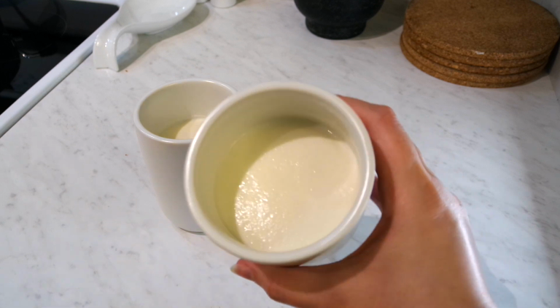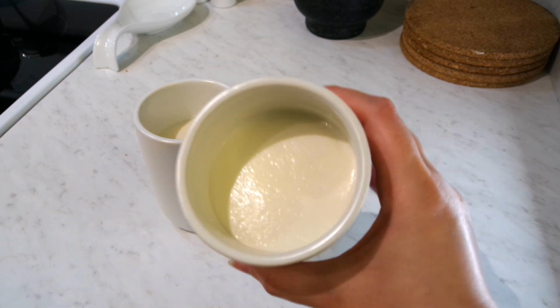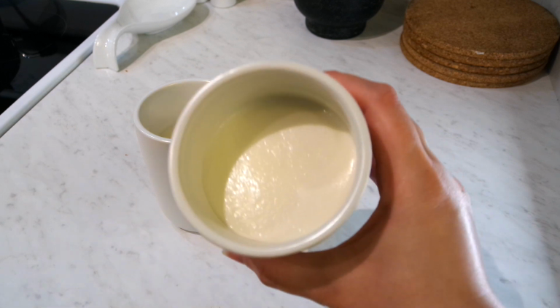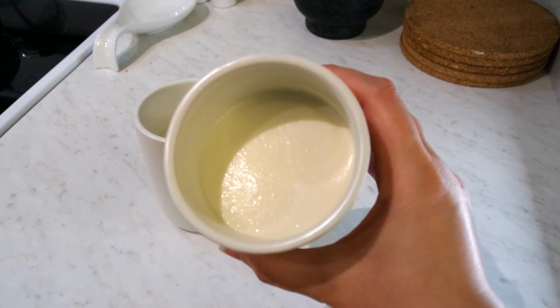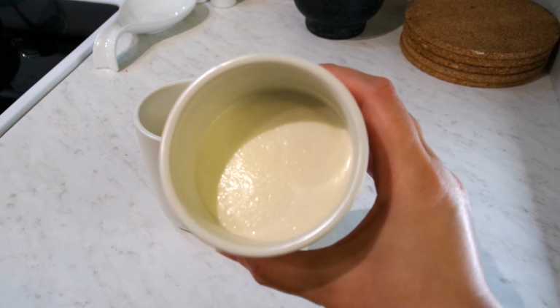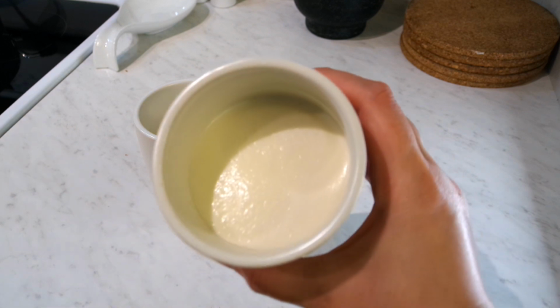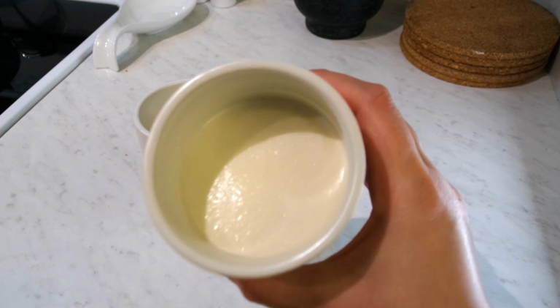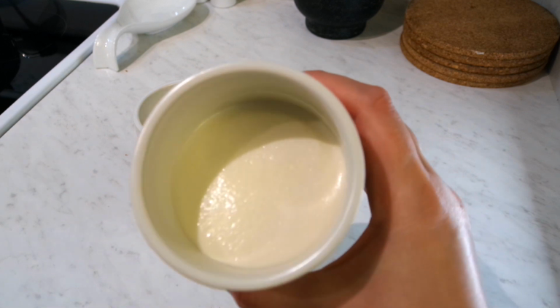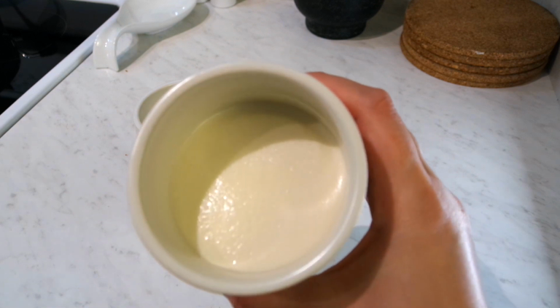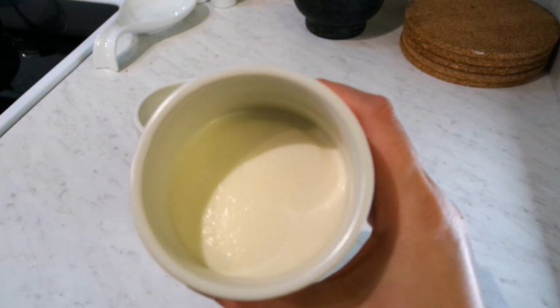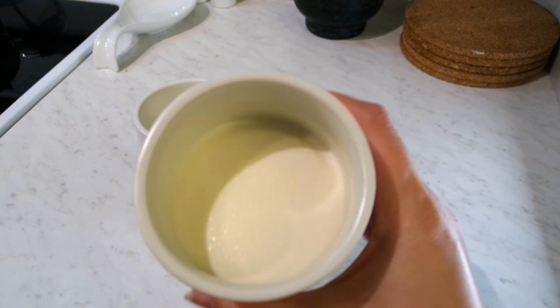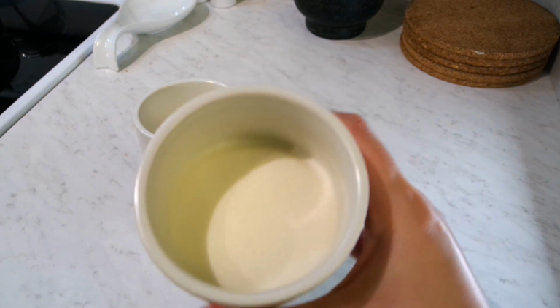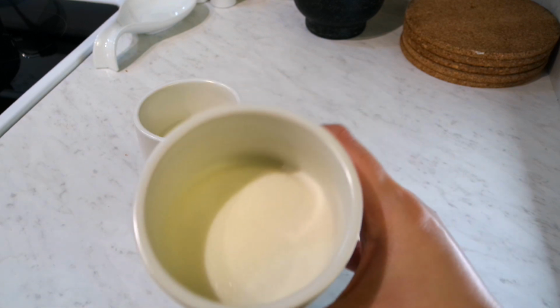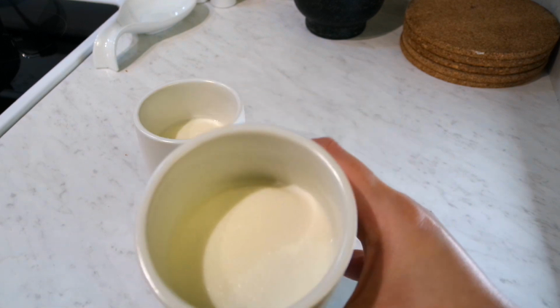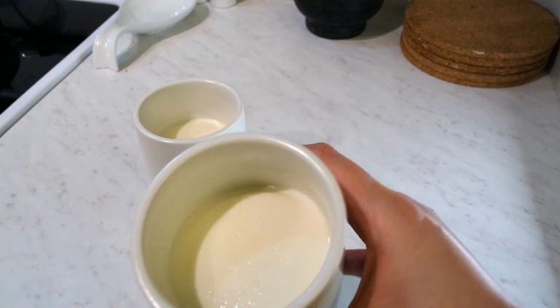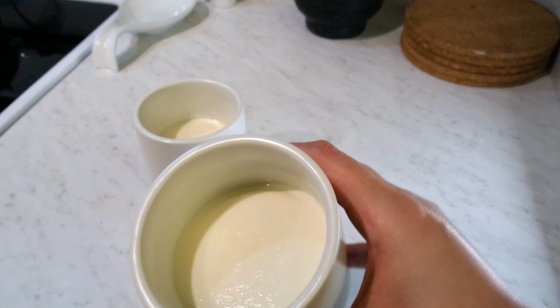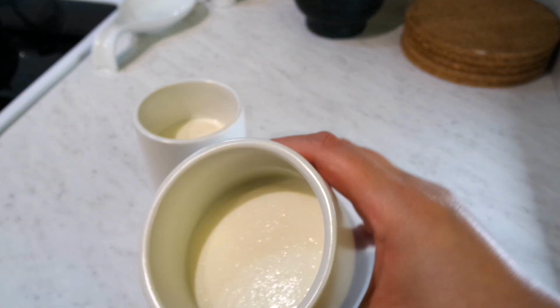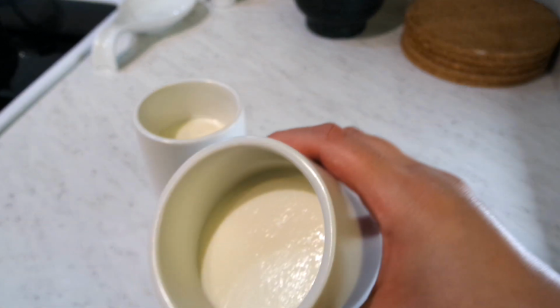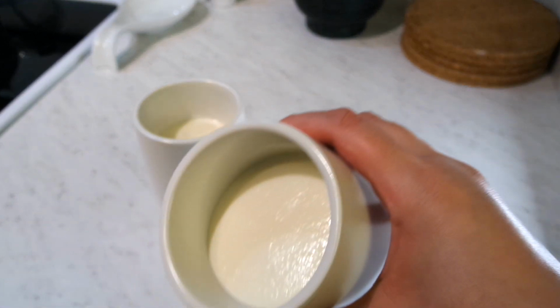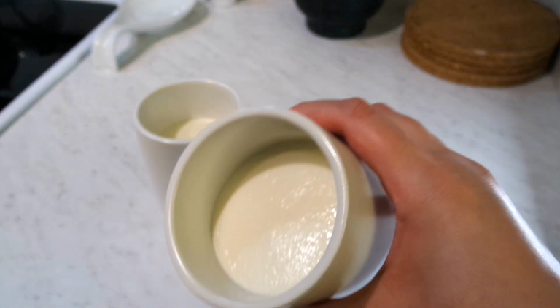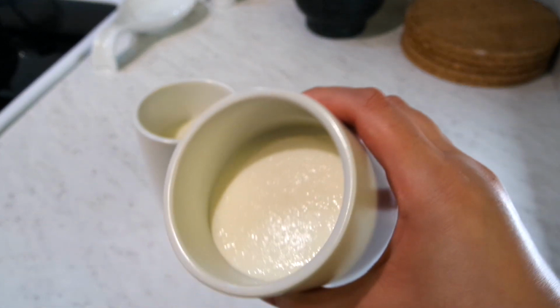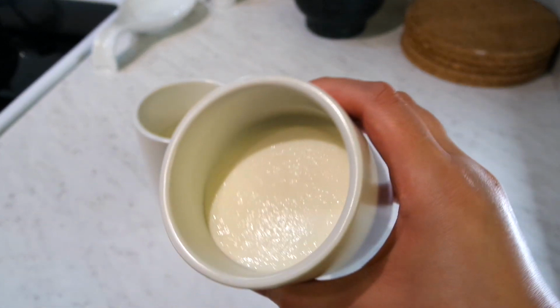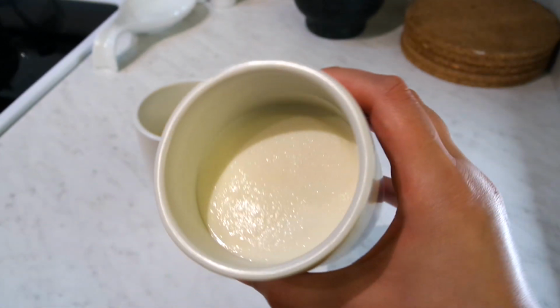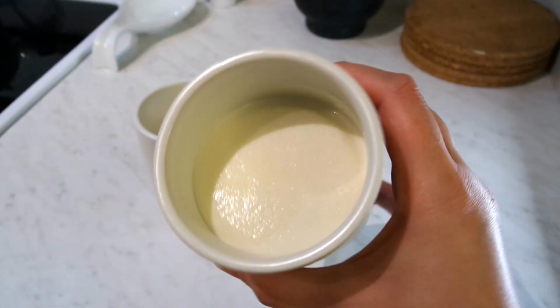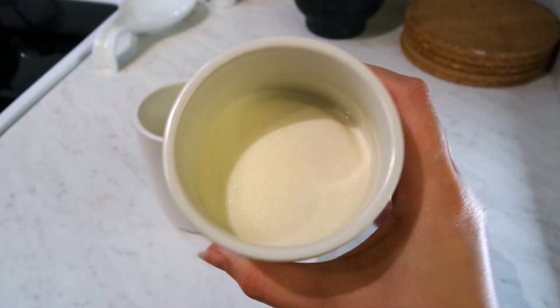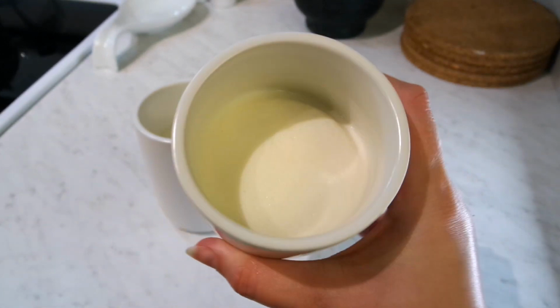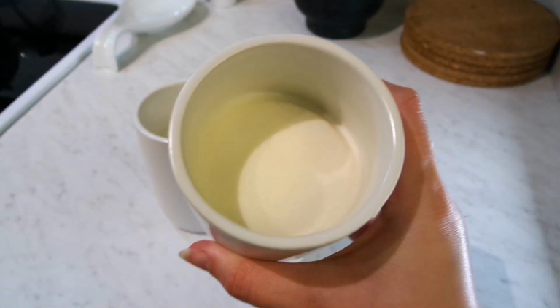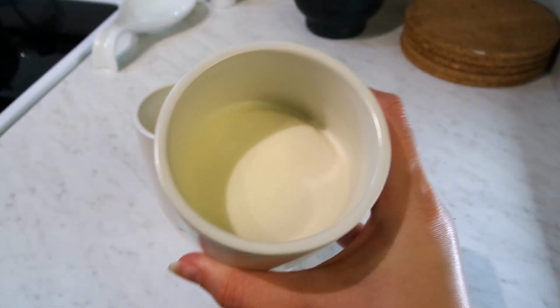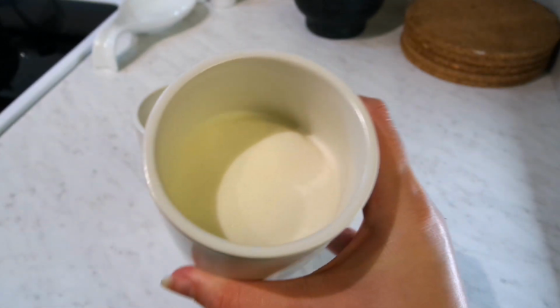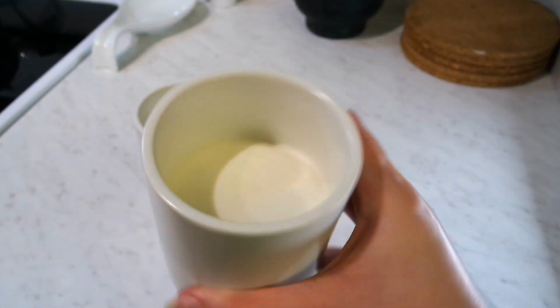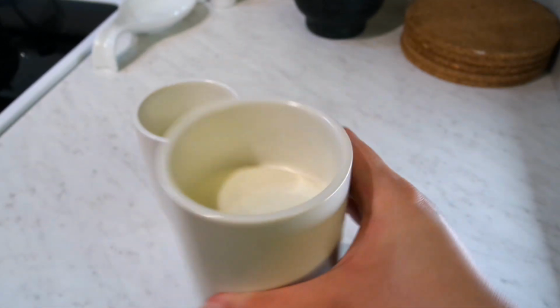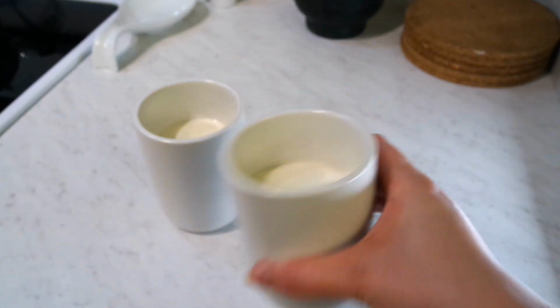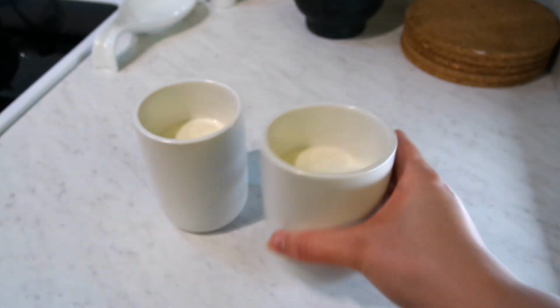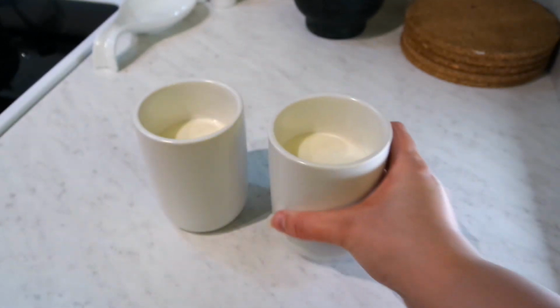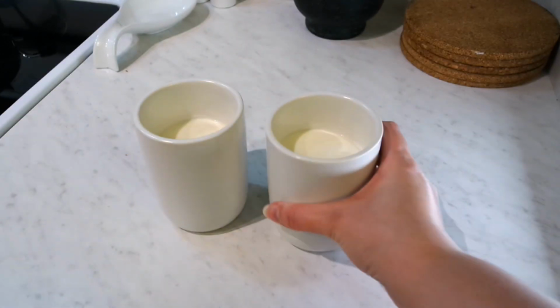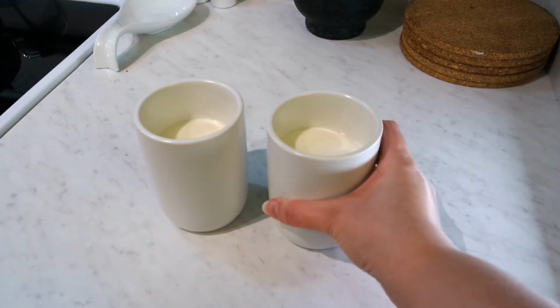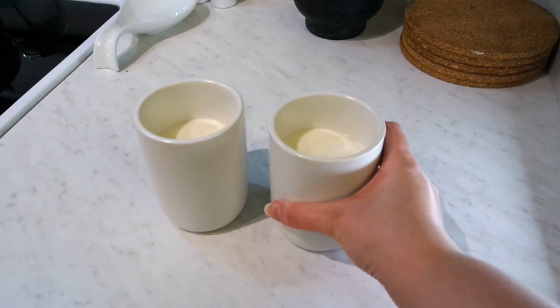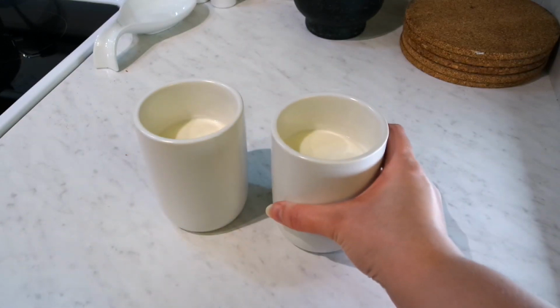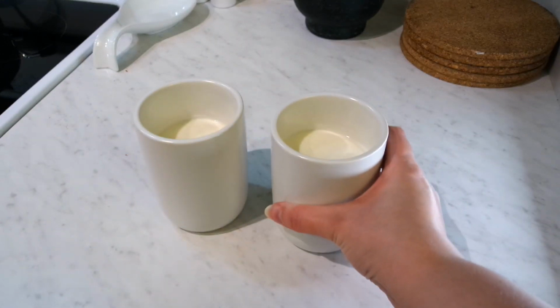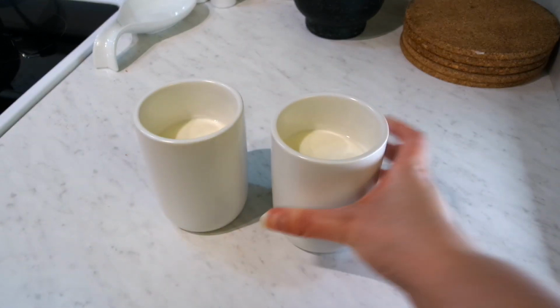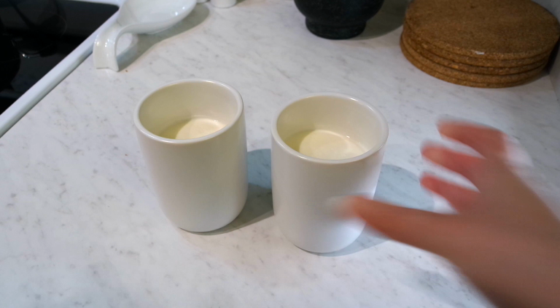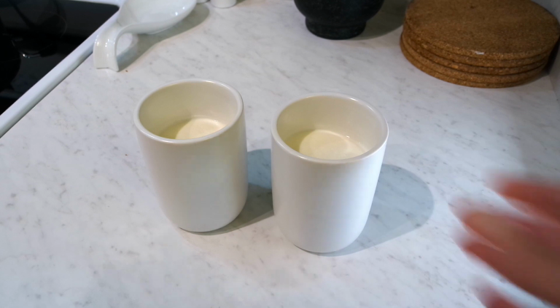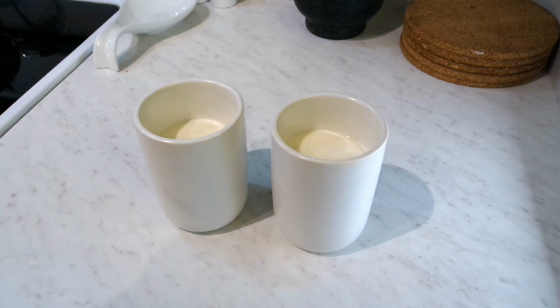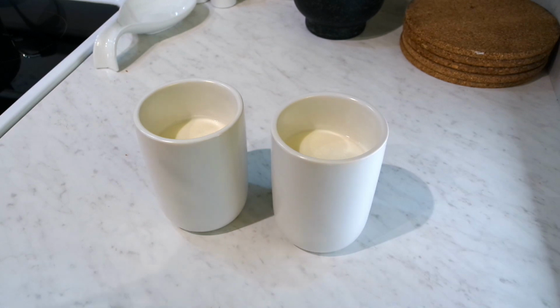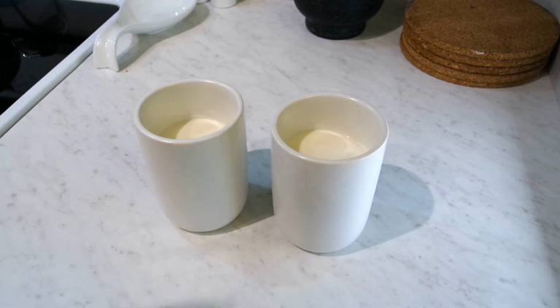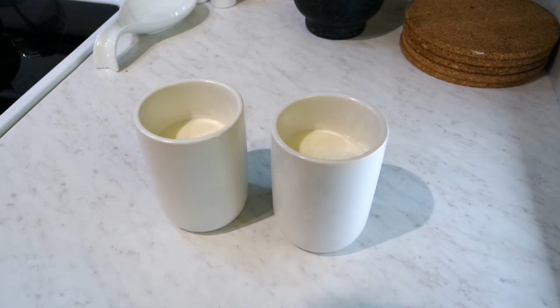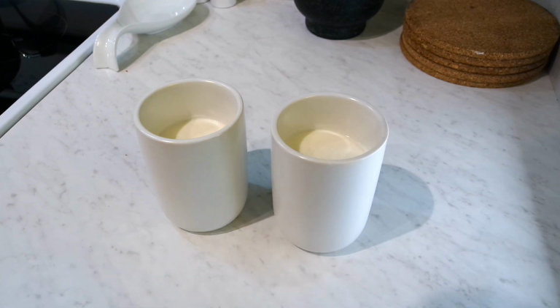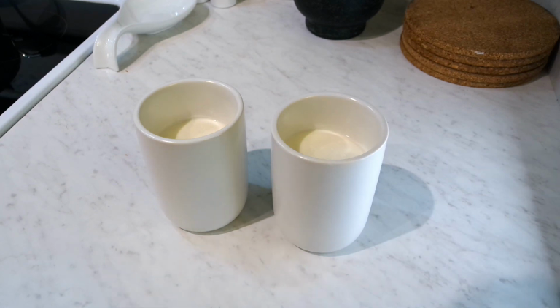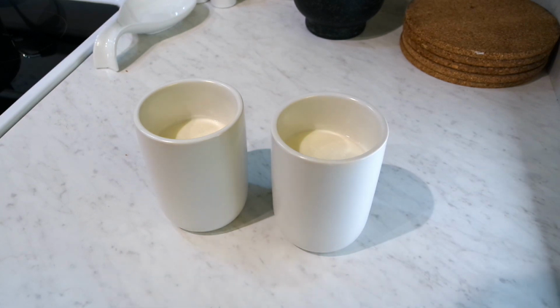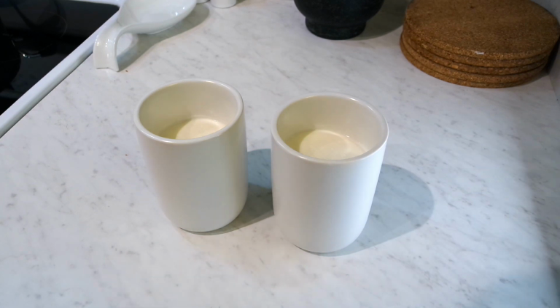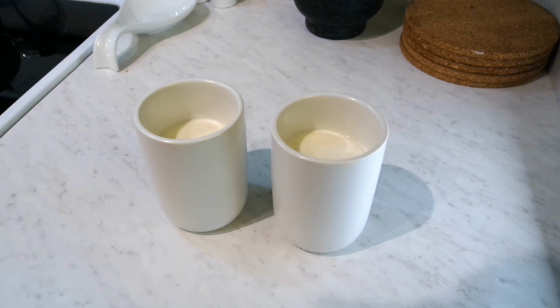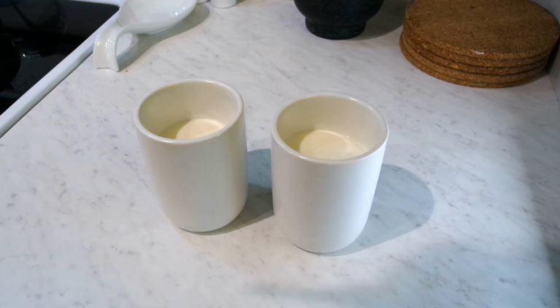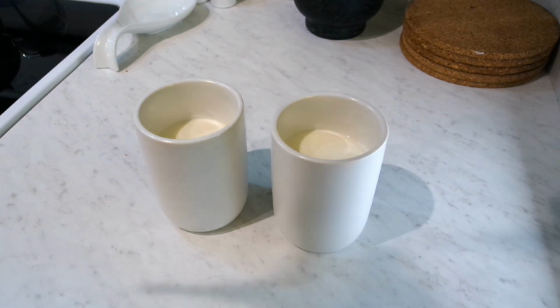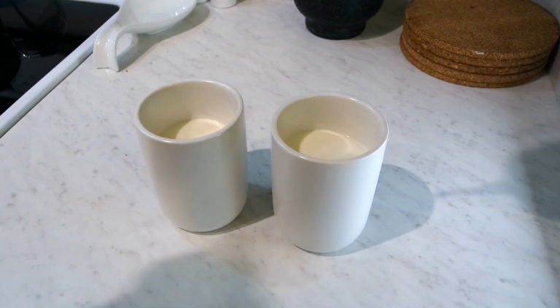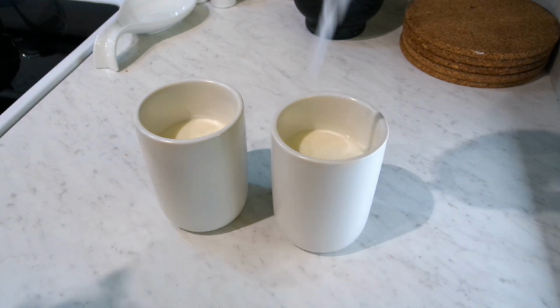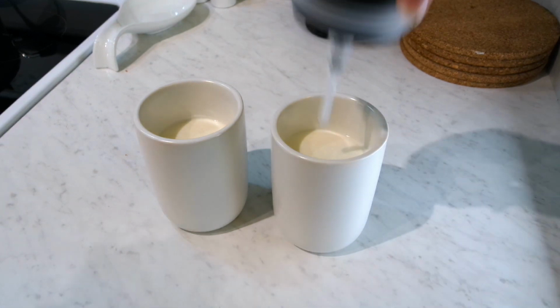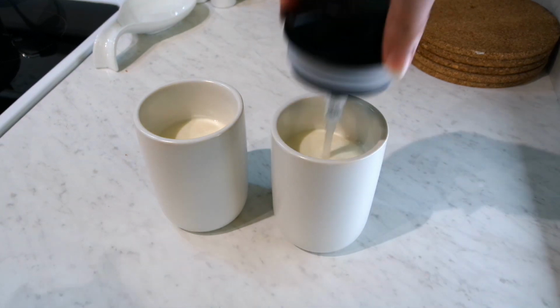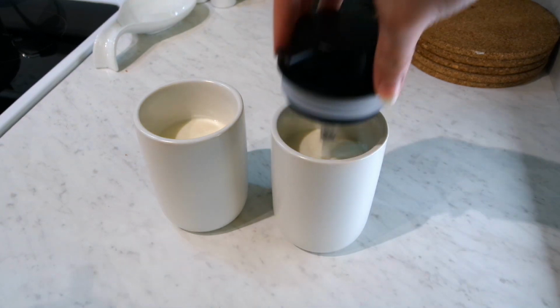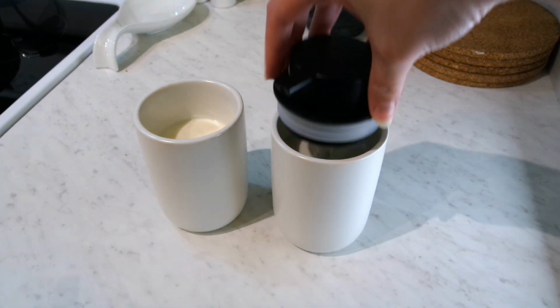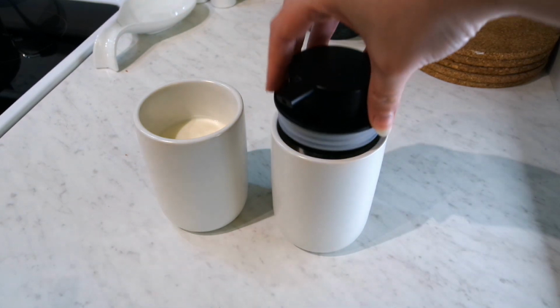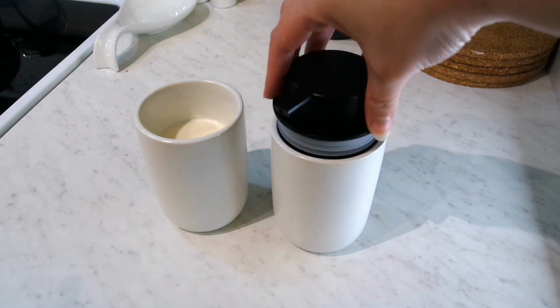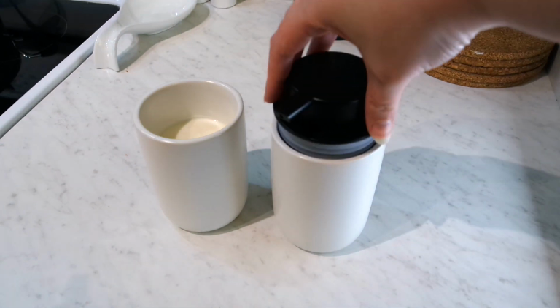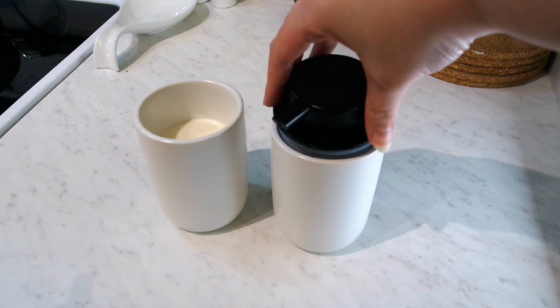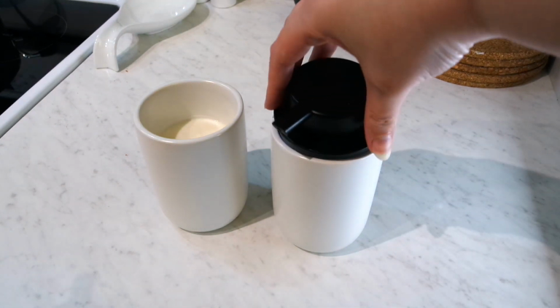Now you can see that it's thickened up as it cooled, and I will go ahead and add the pumps.